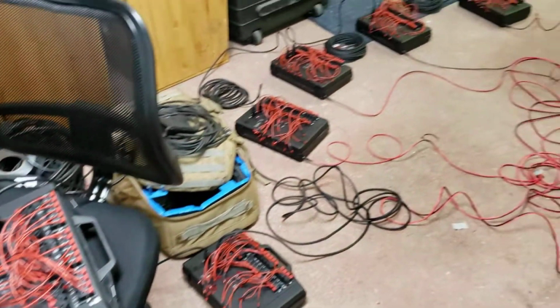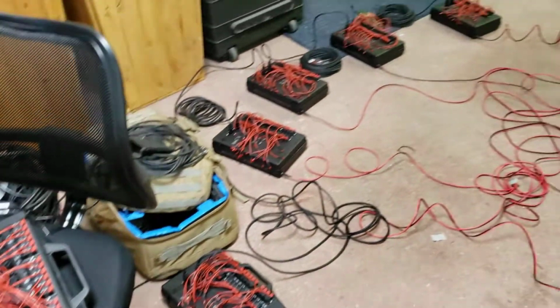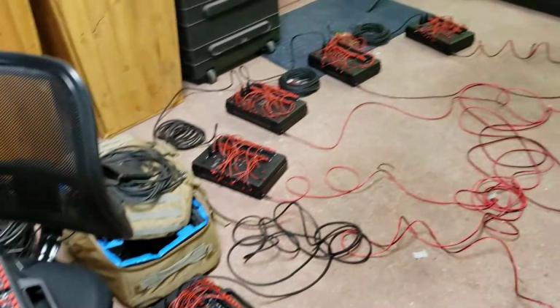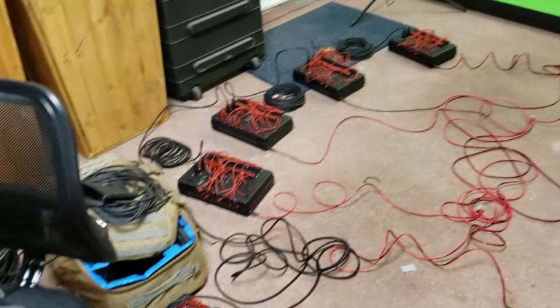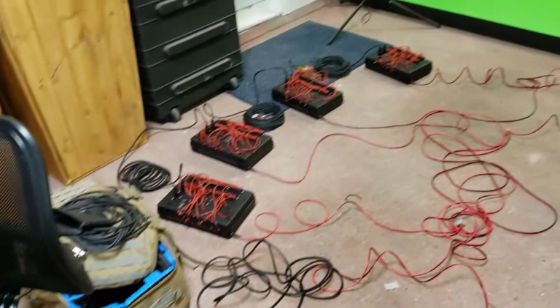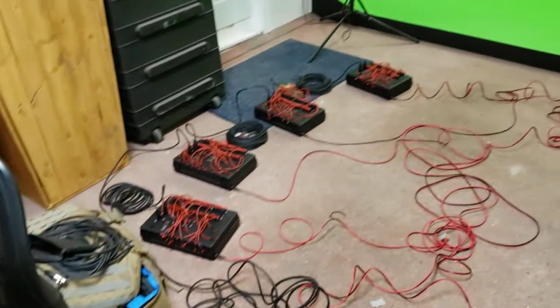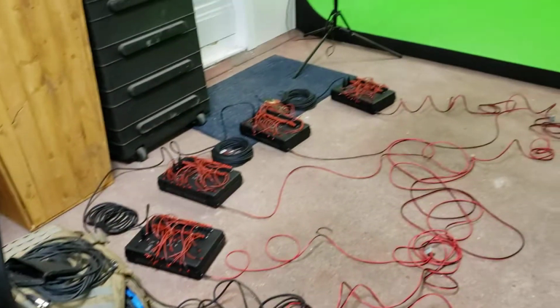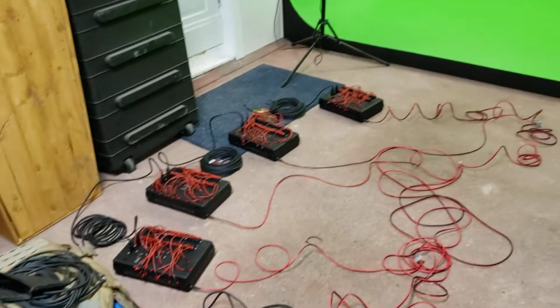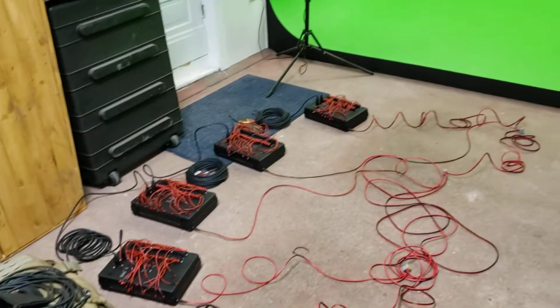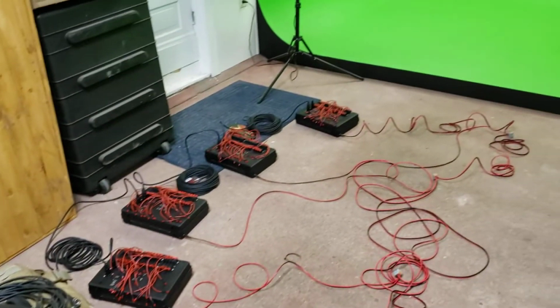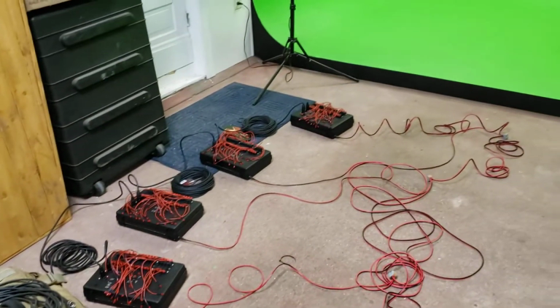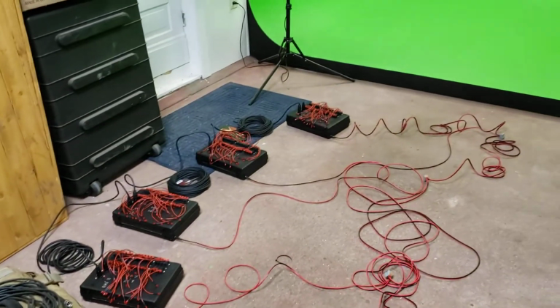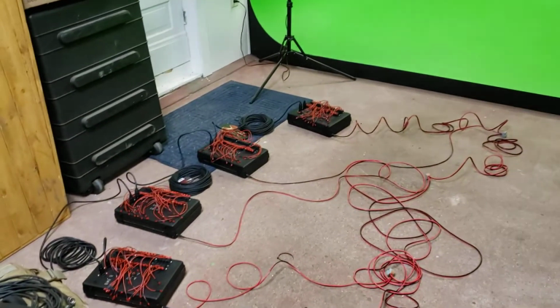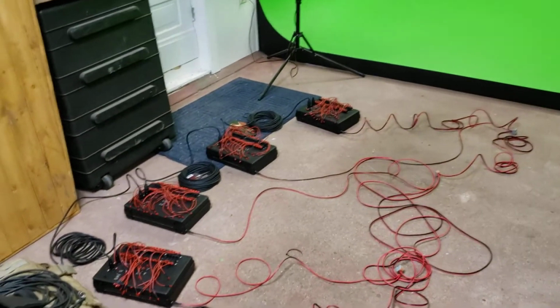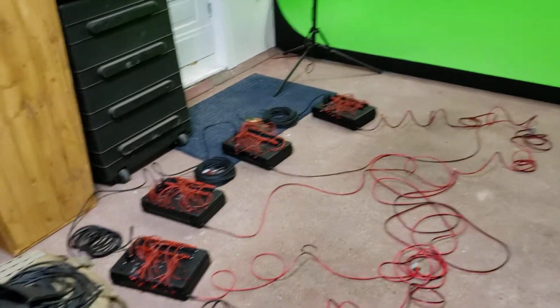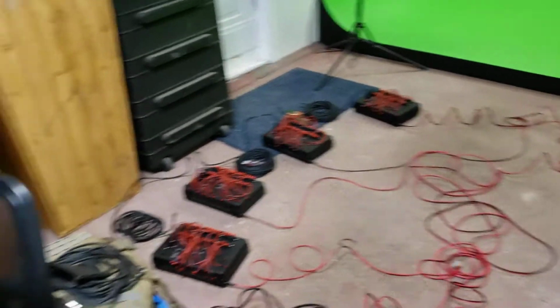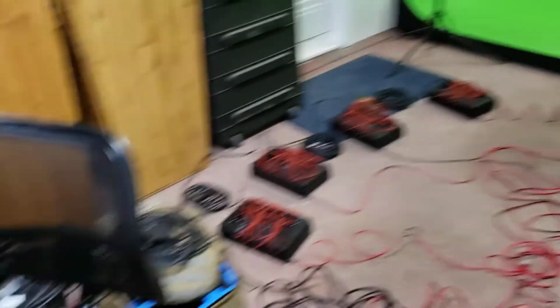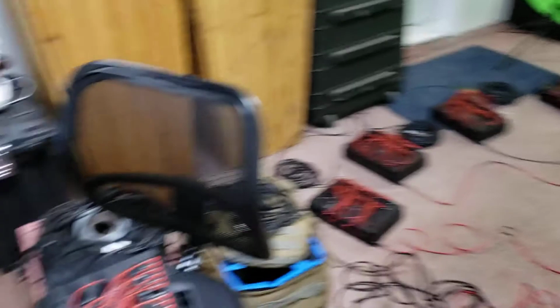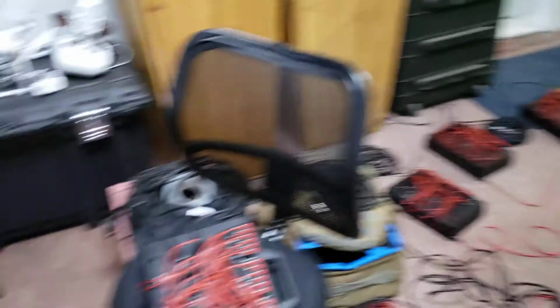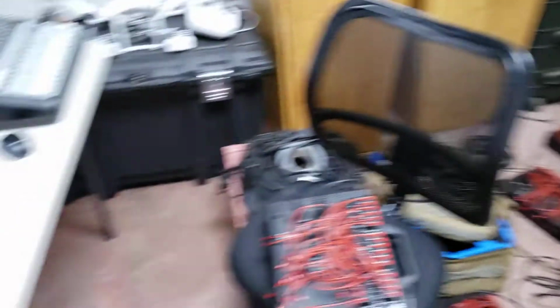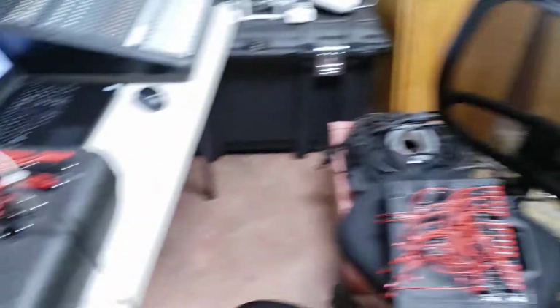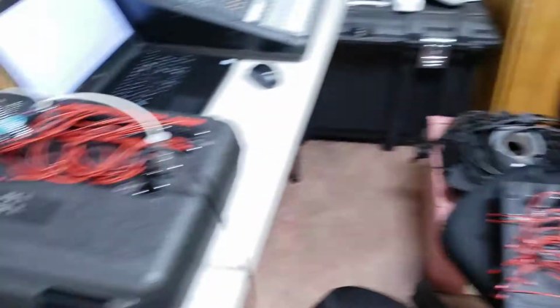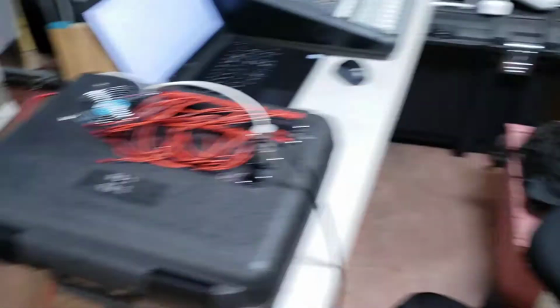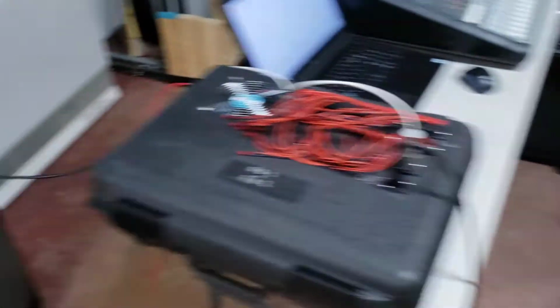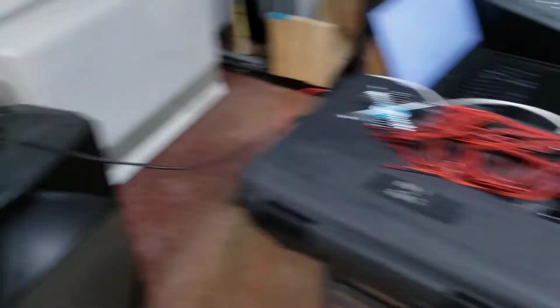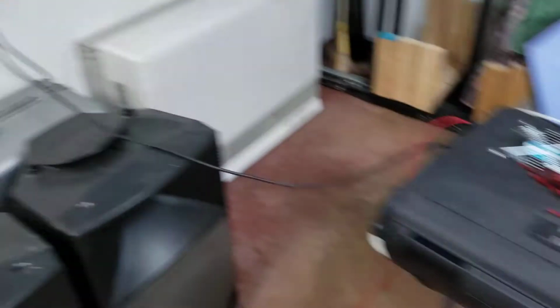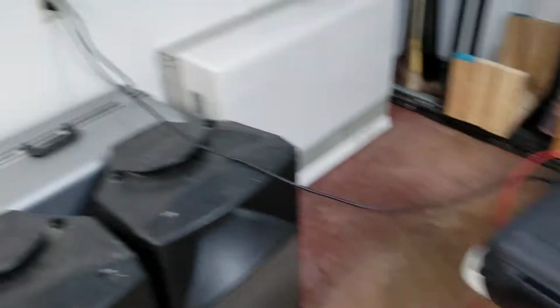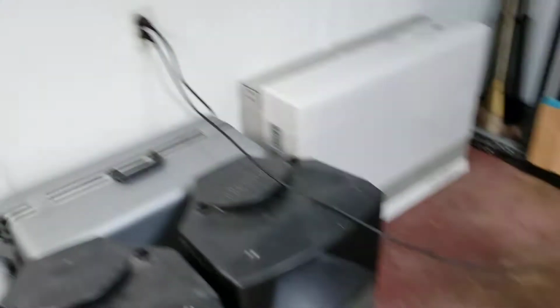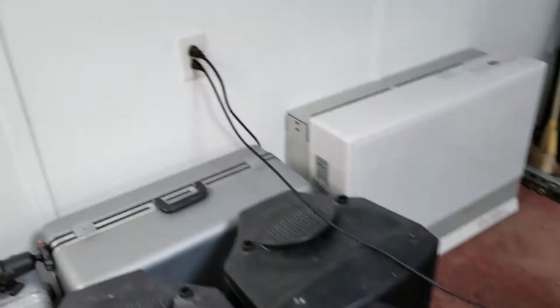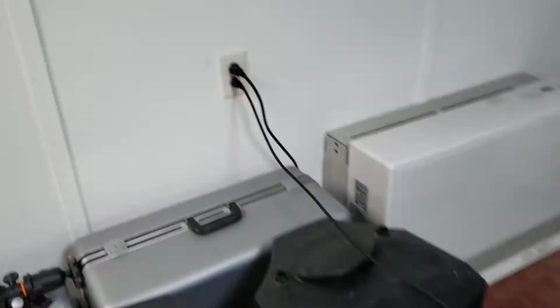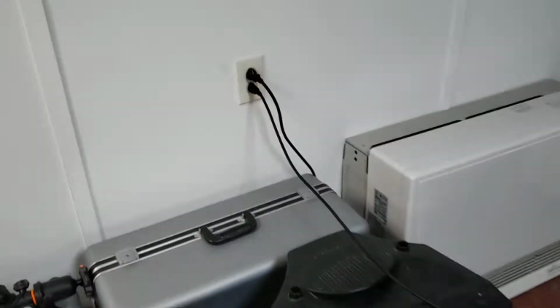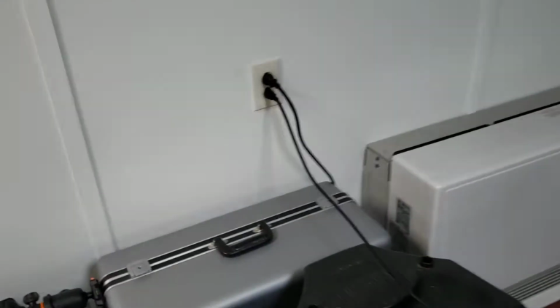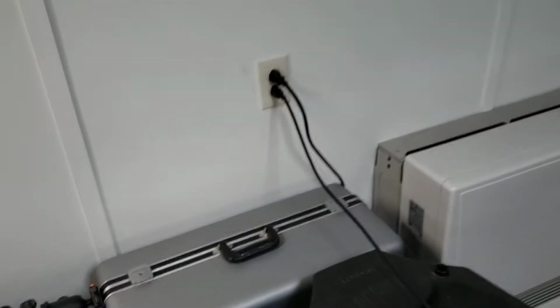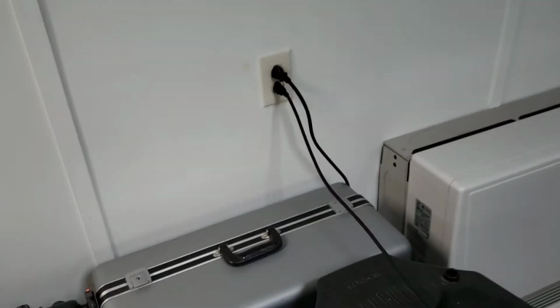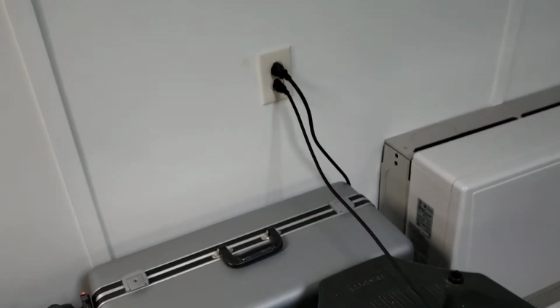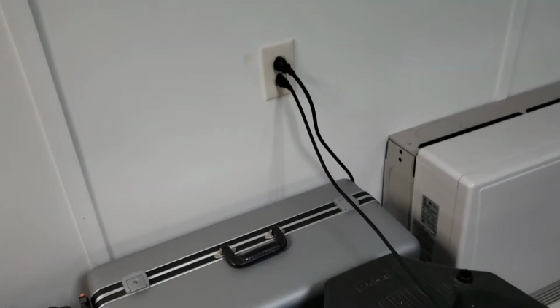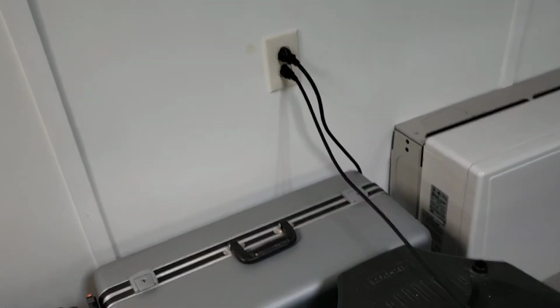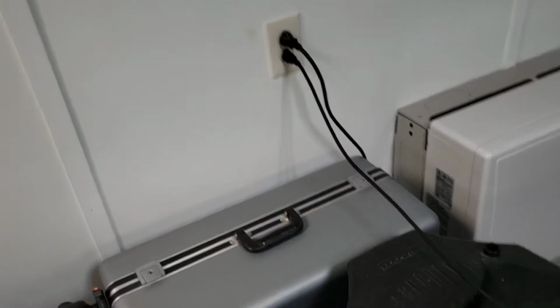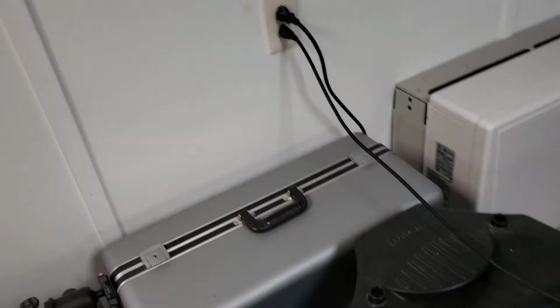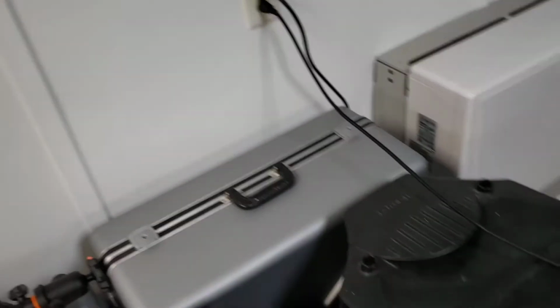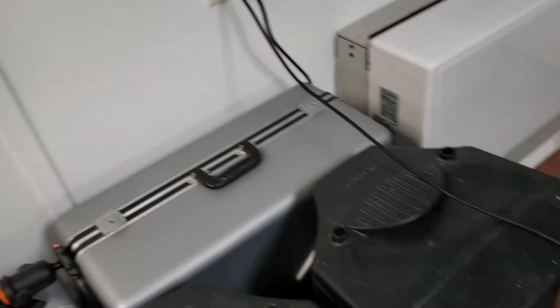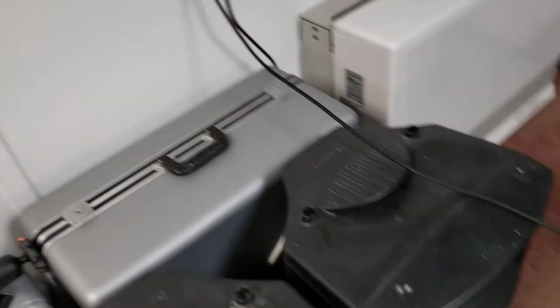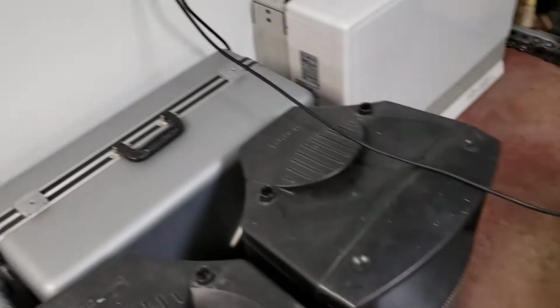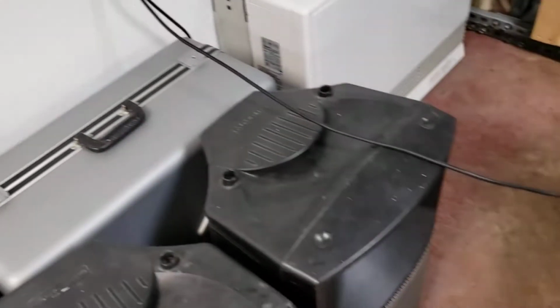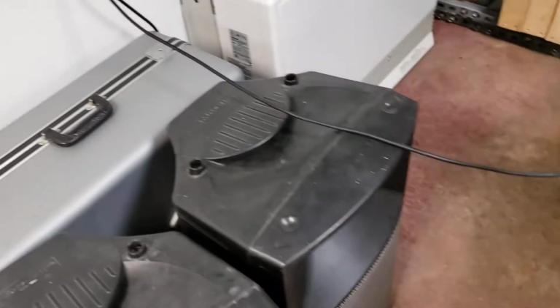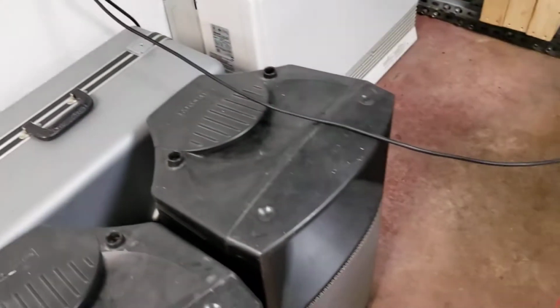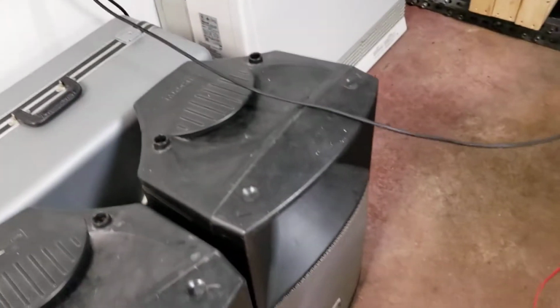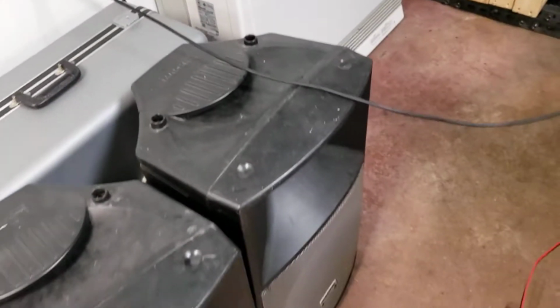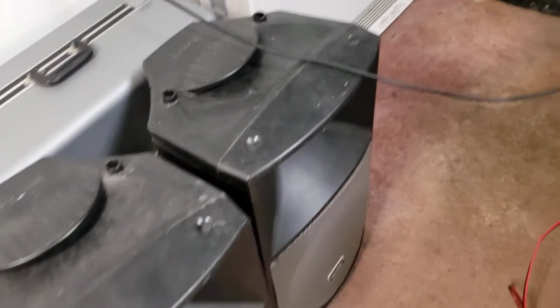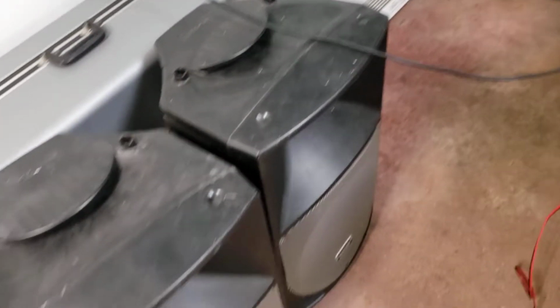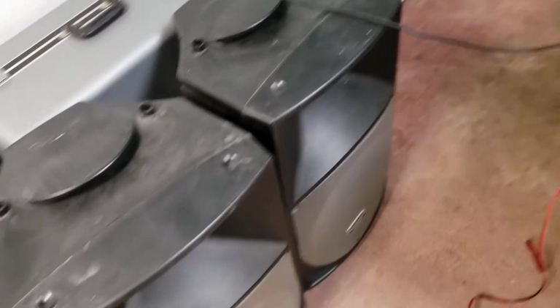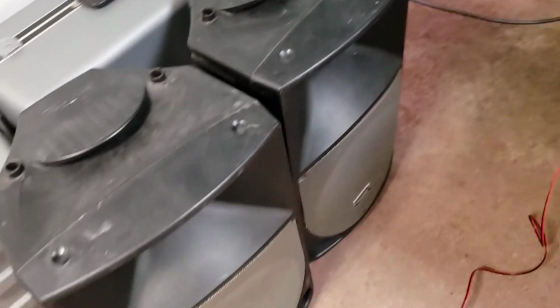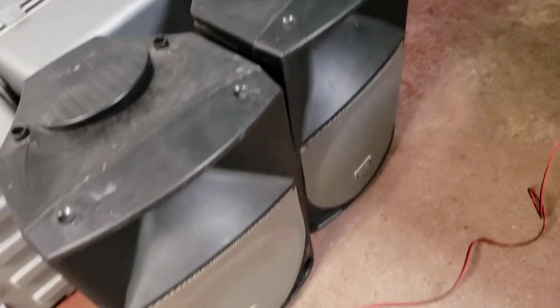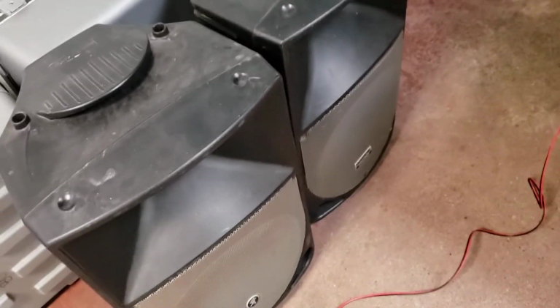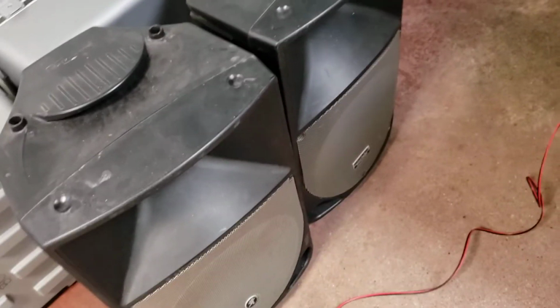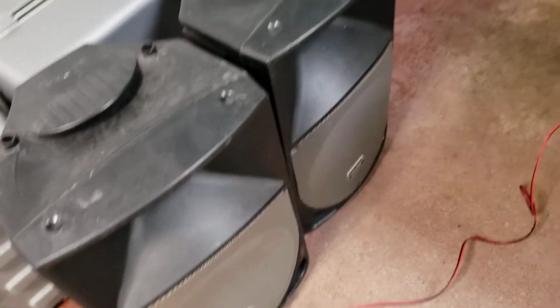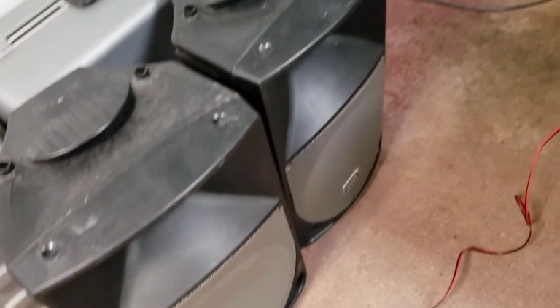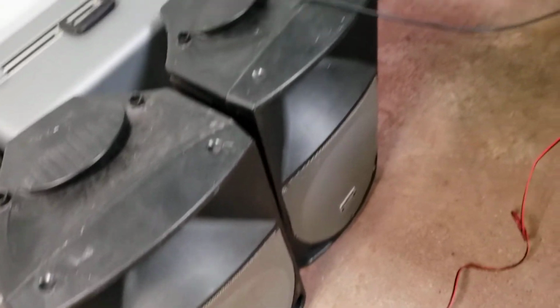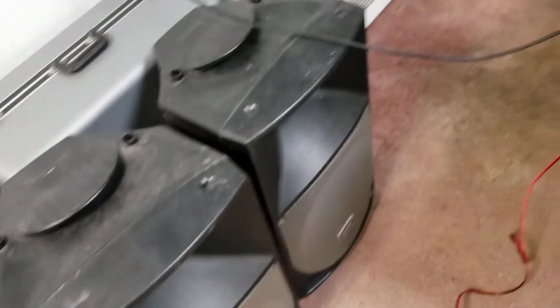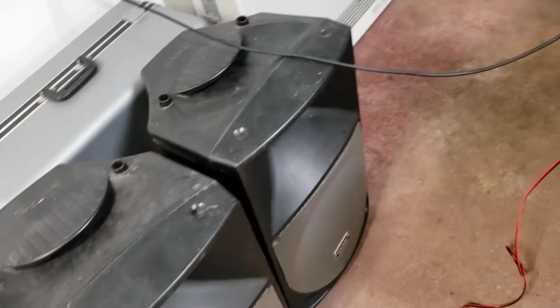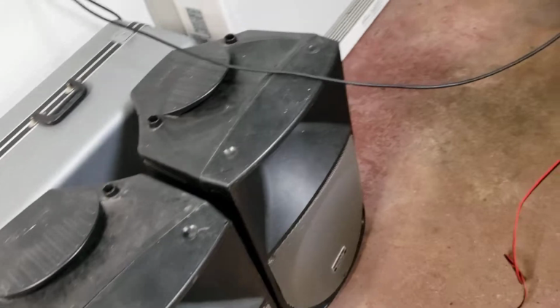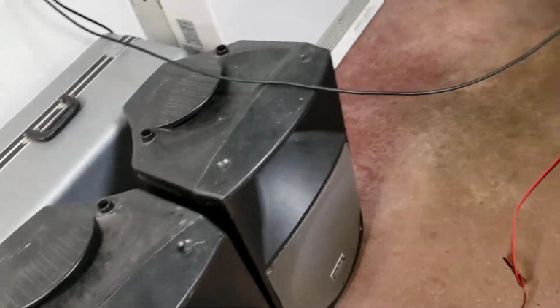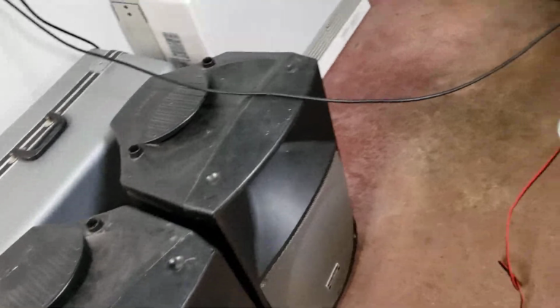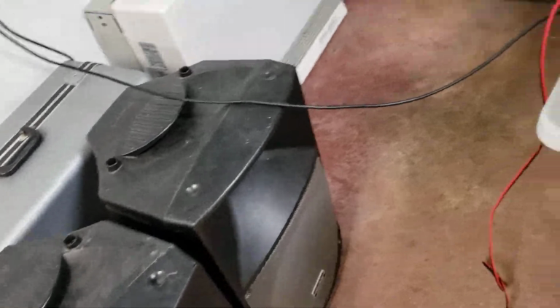Here's all of the boxes that I made. Plugs in right here. That's the sound system. I'm going to synchronize it to music.